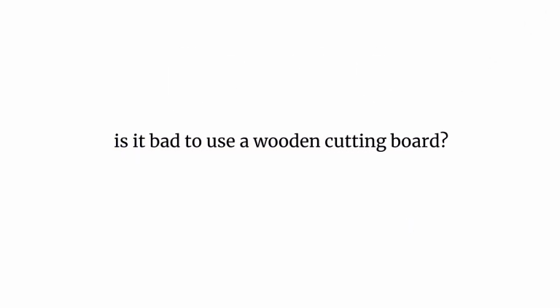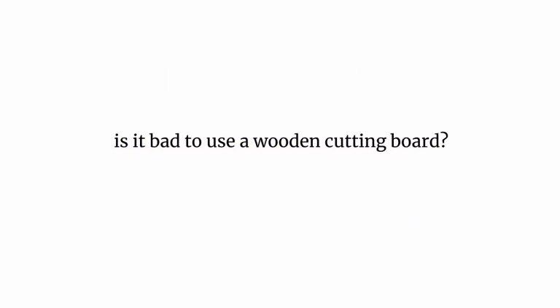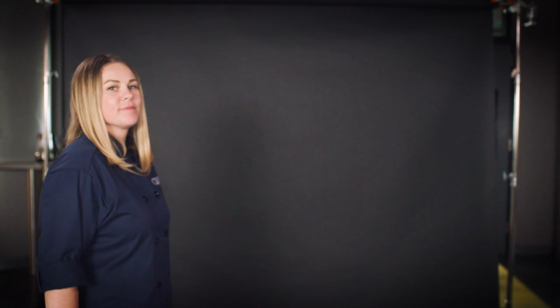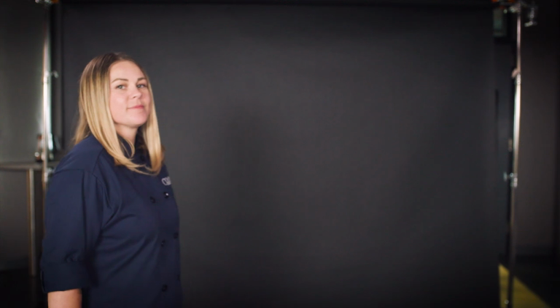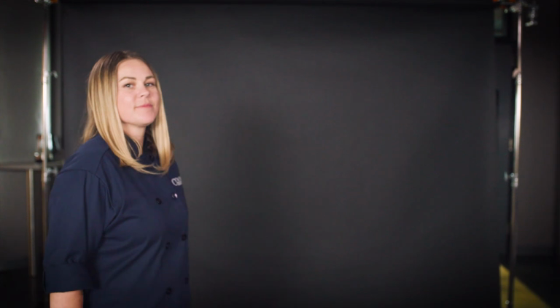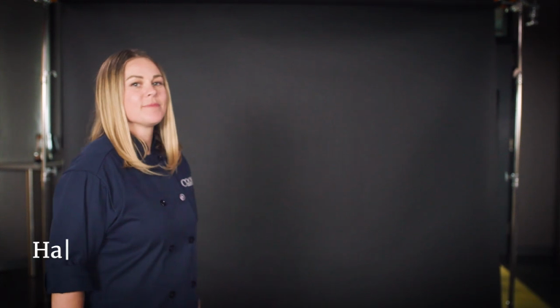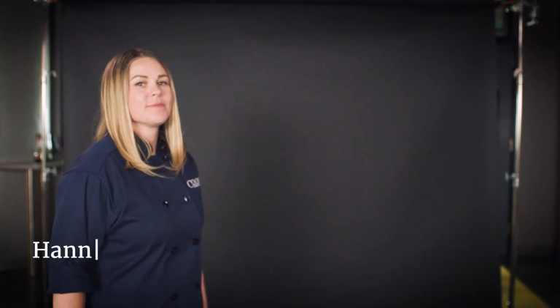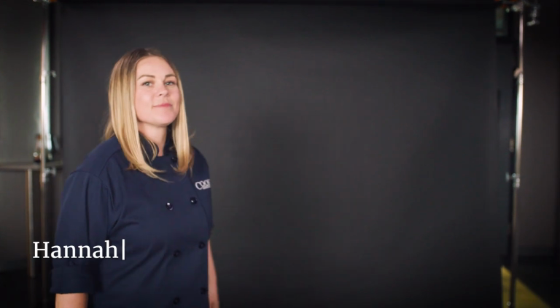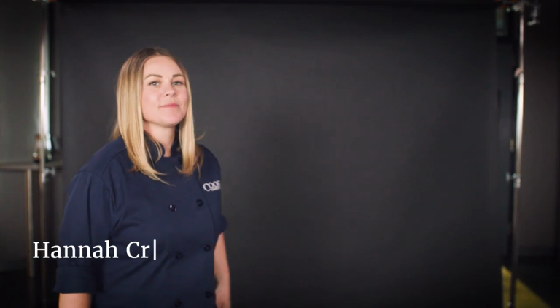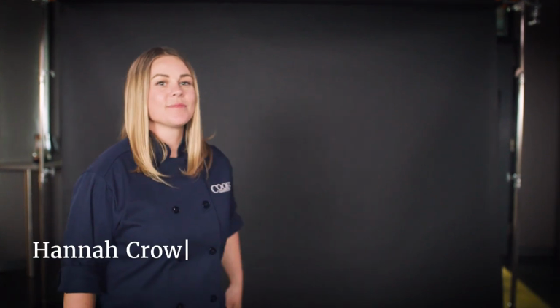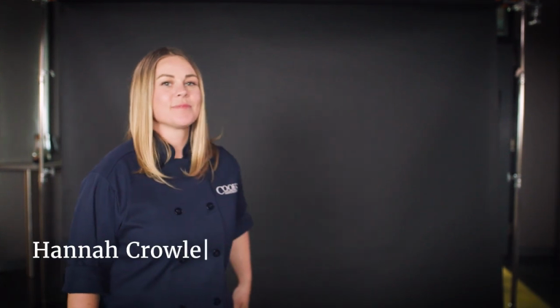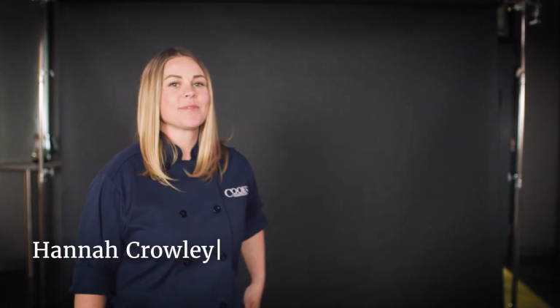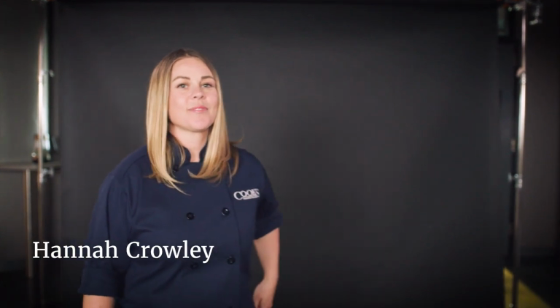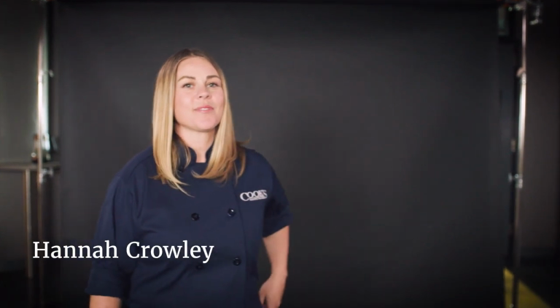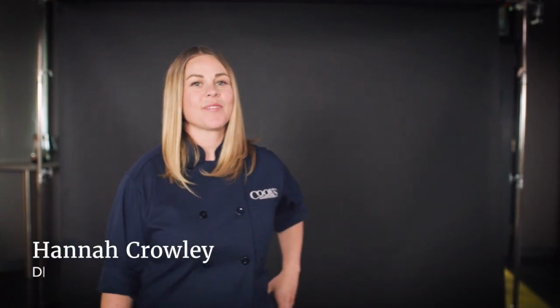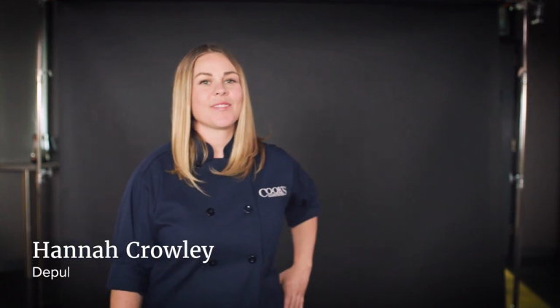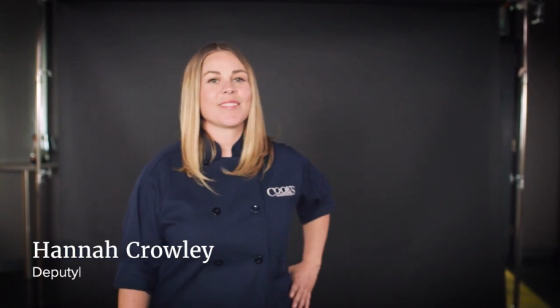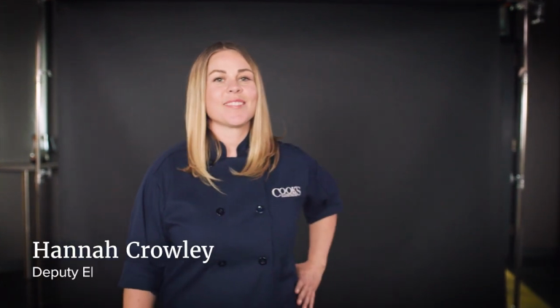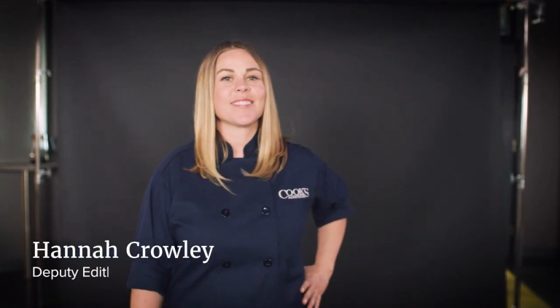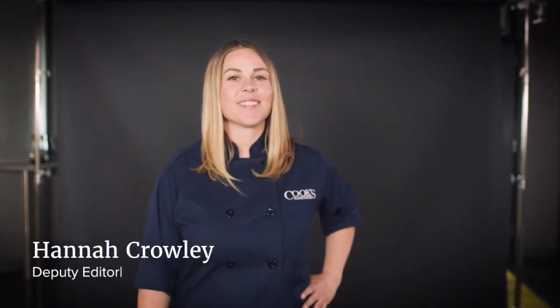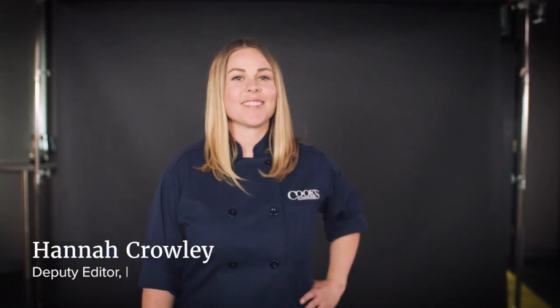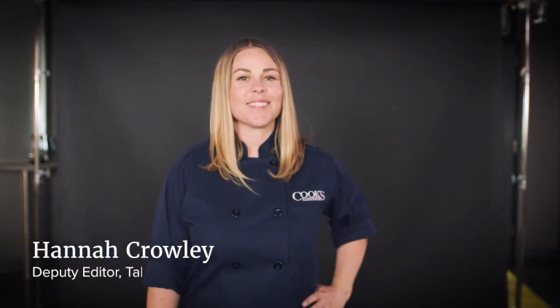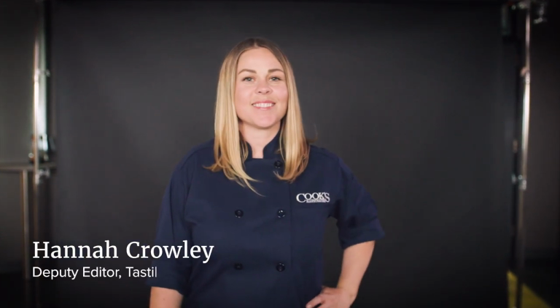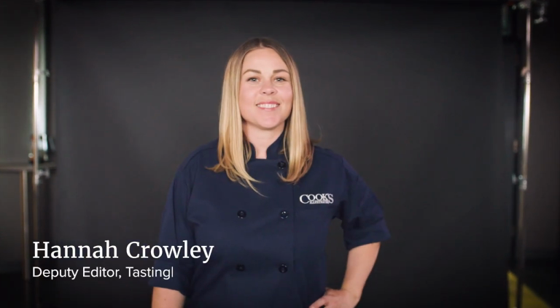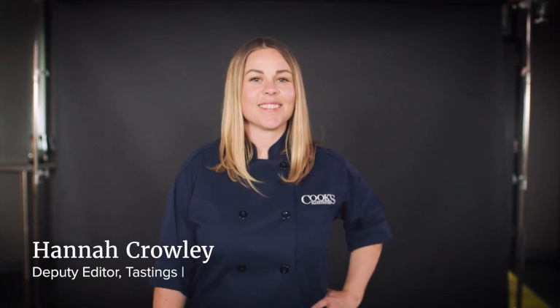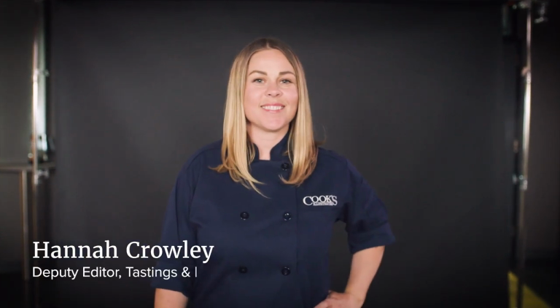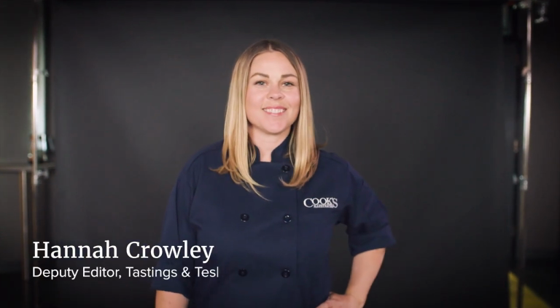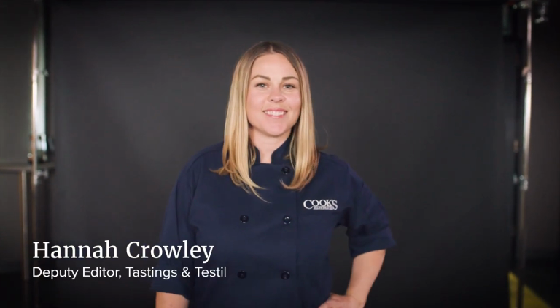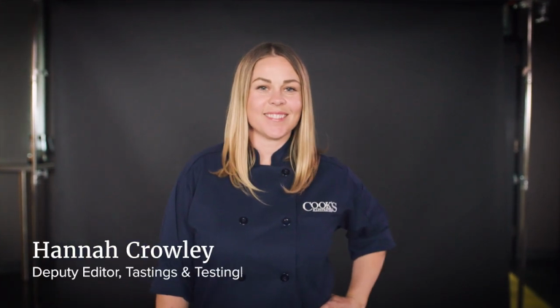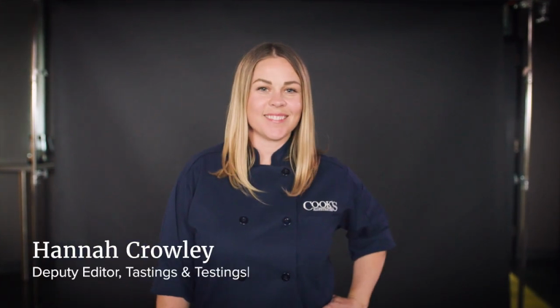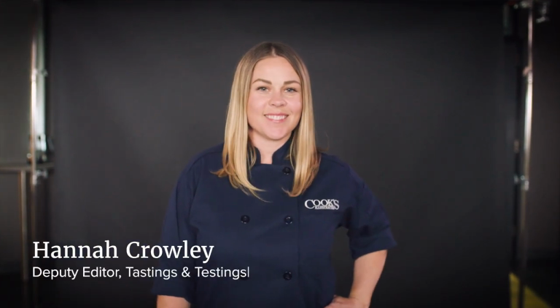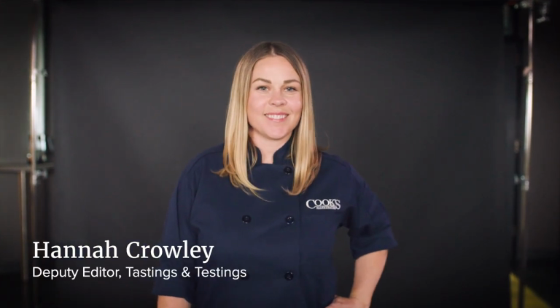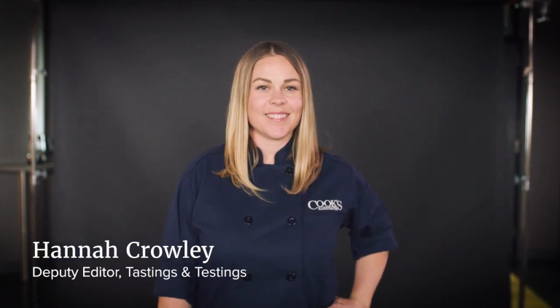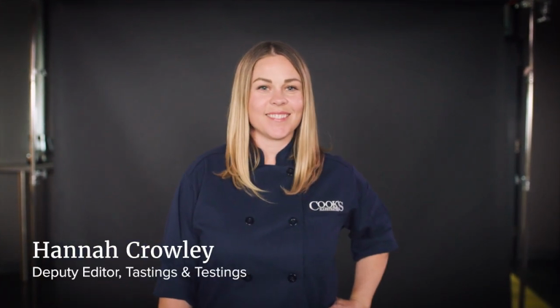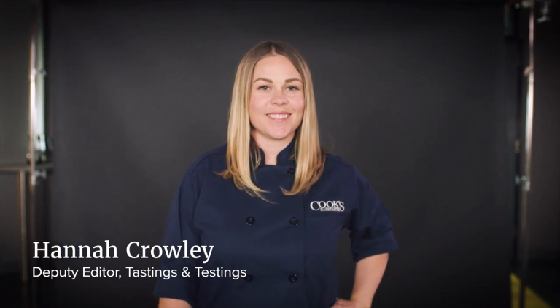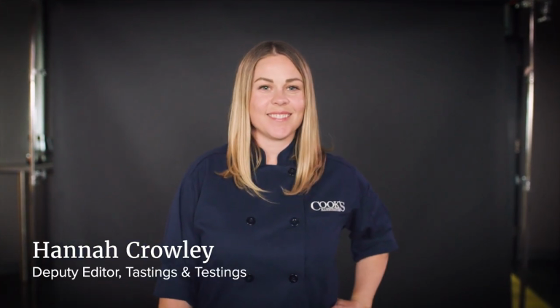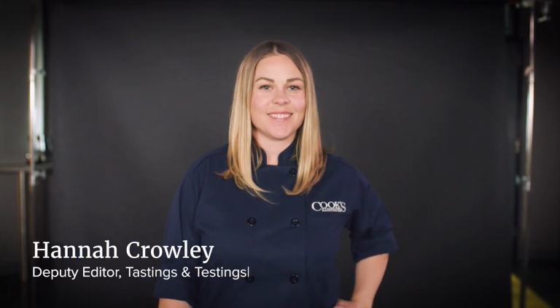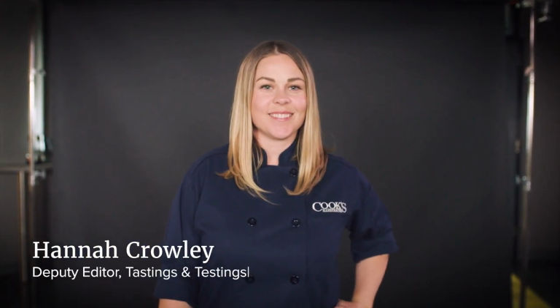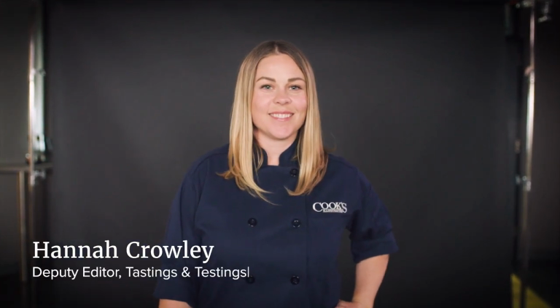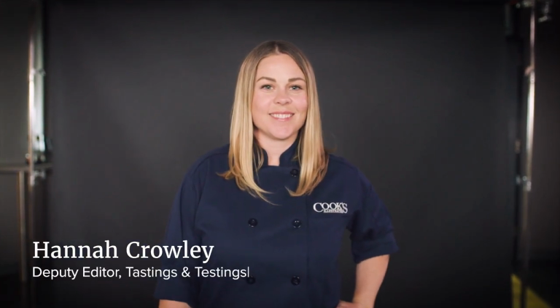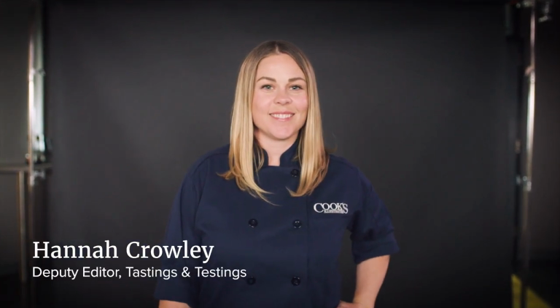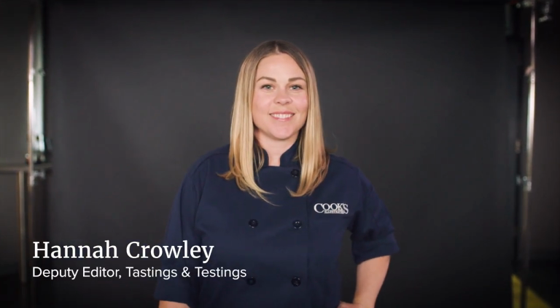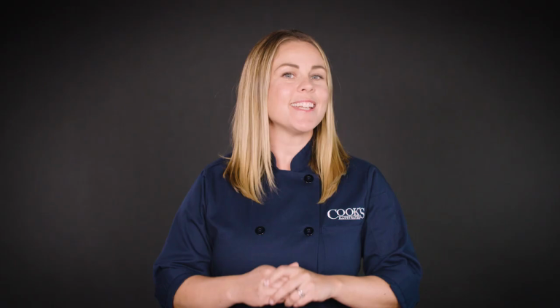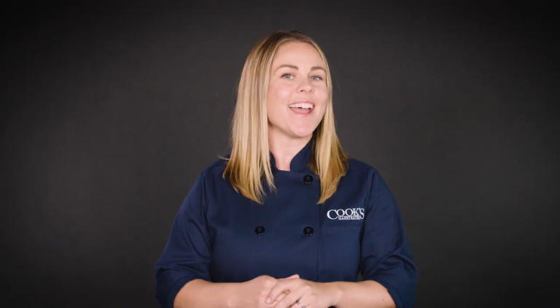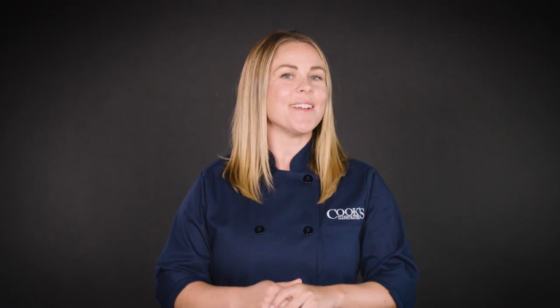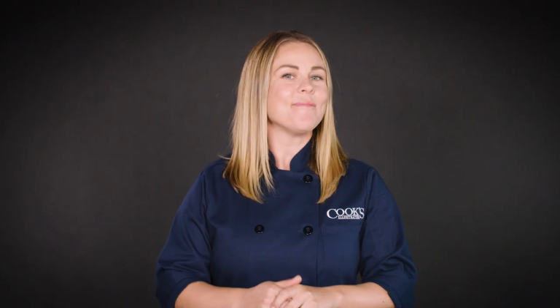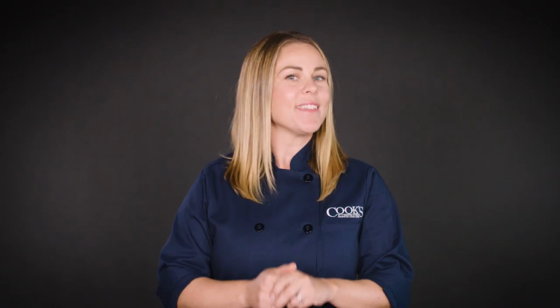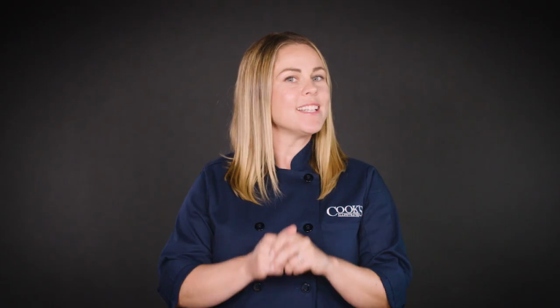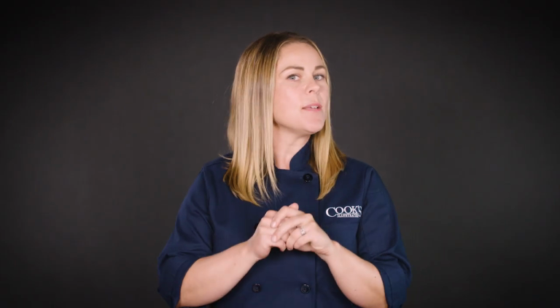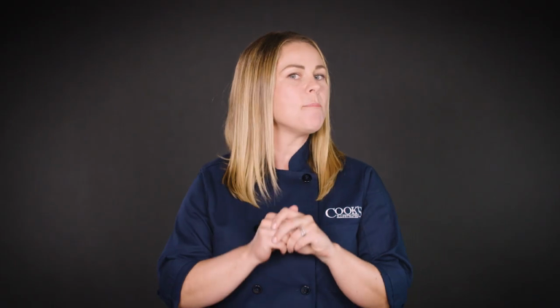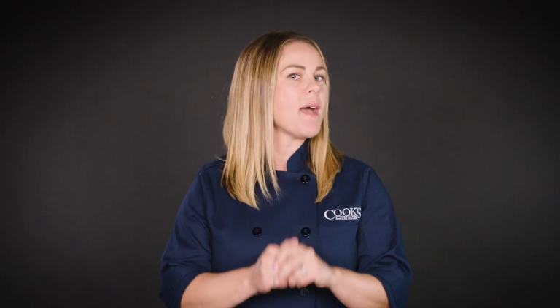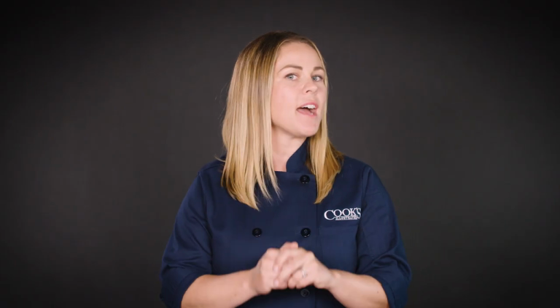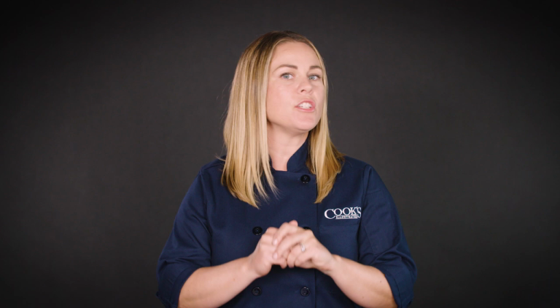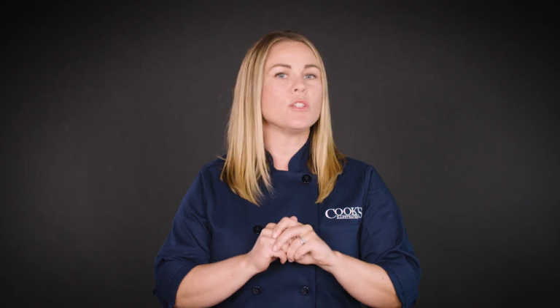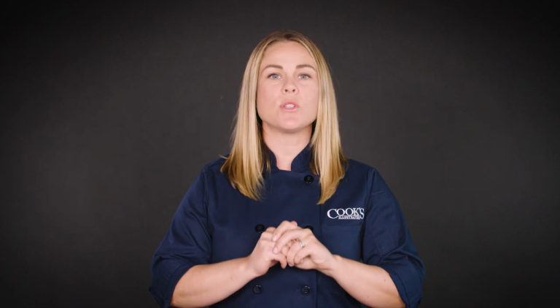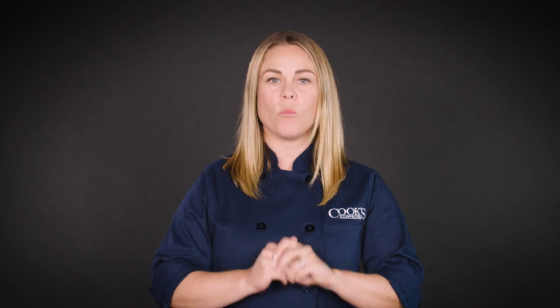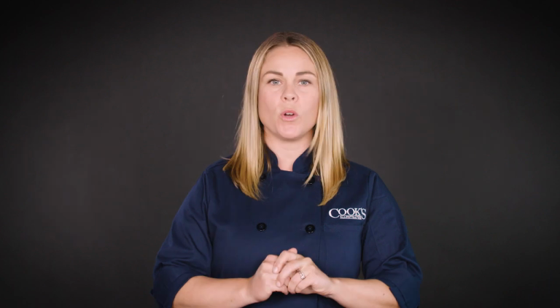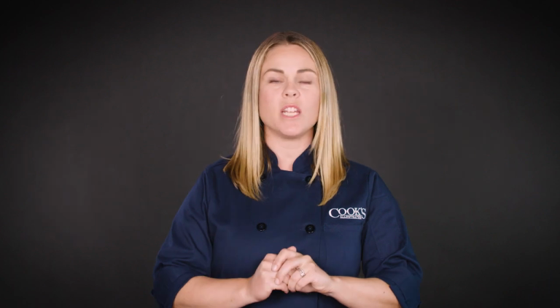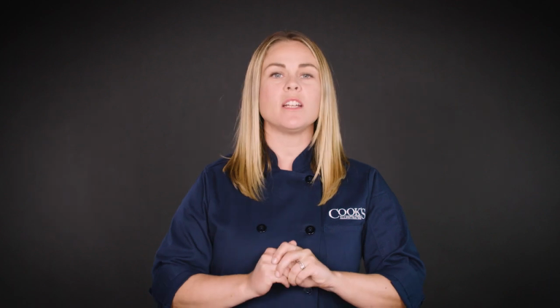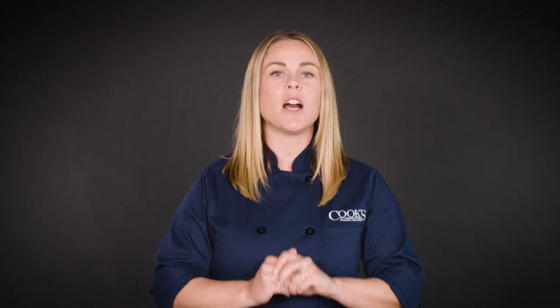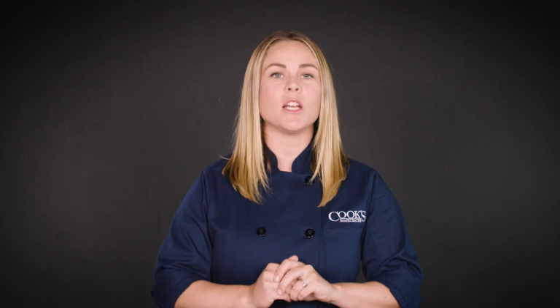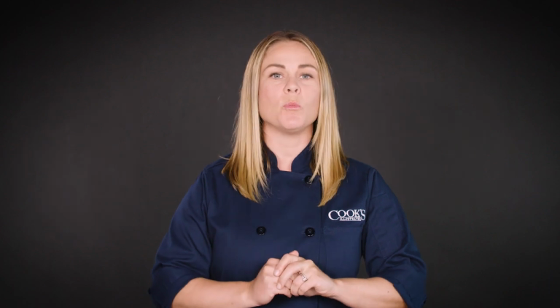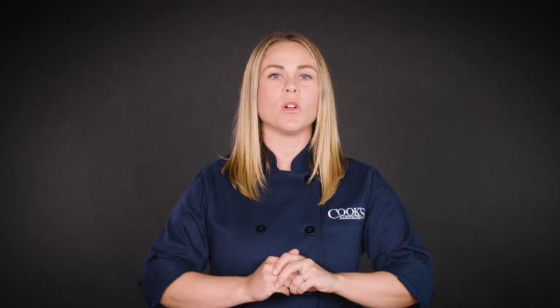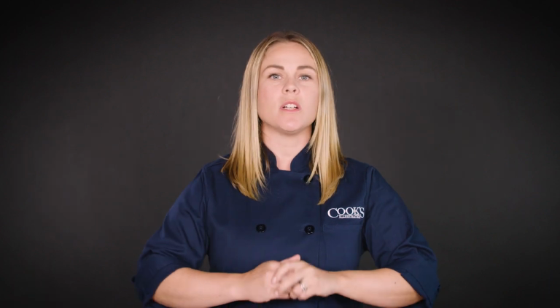Hi, I'm Hannah and this is Is It Bad, the show where we answer all of your burning cookware questions. Today, is it bad to use a wooden cutting board?